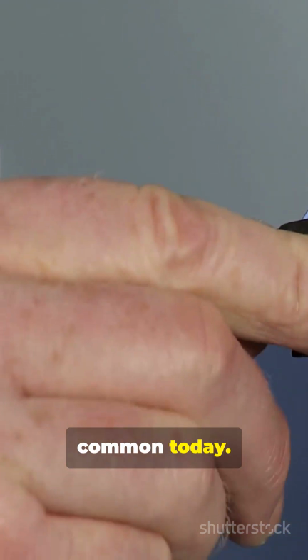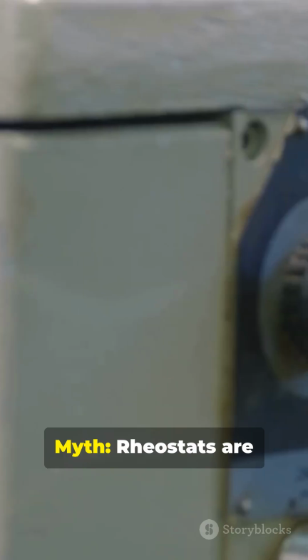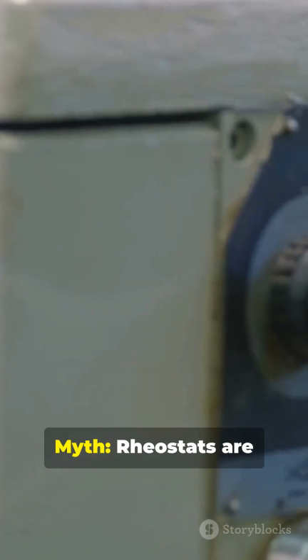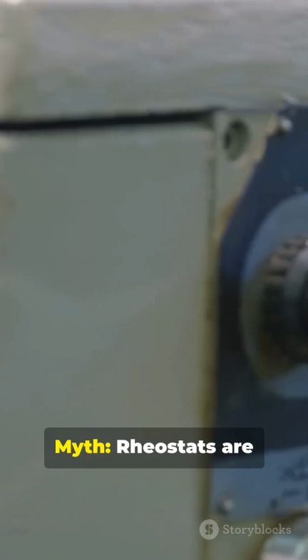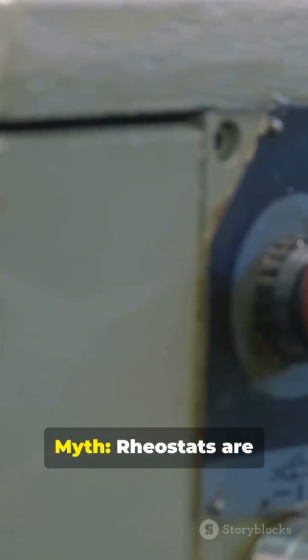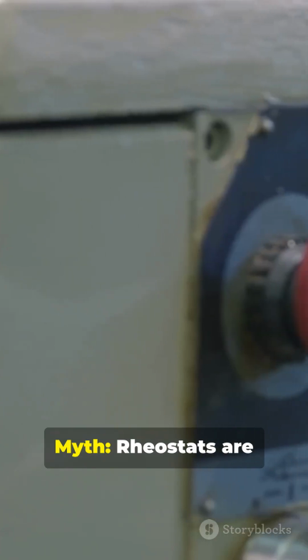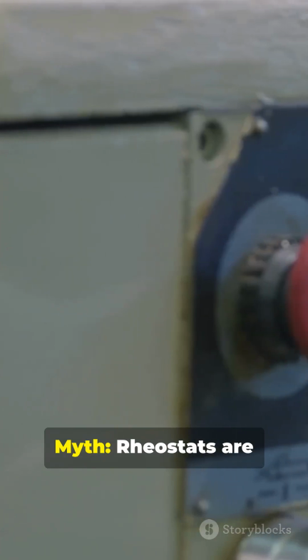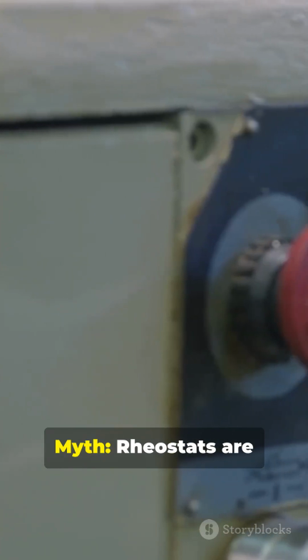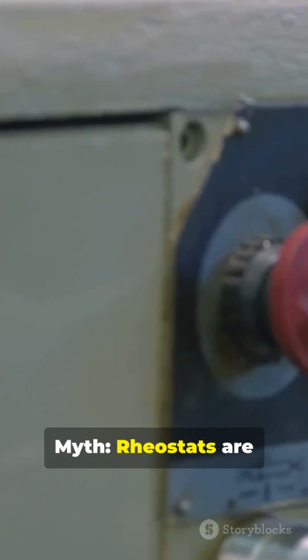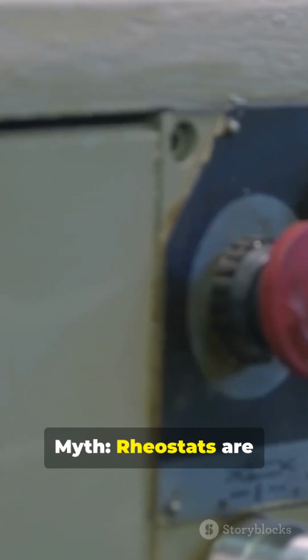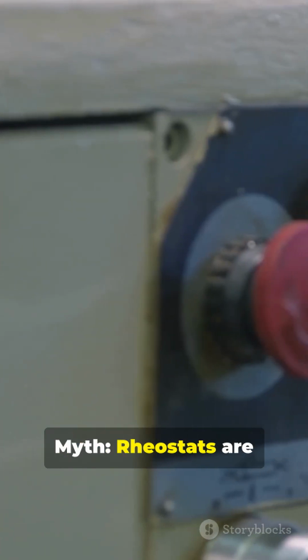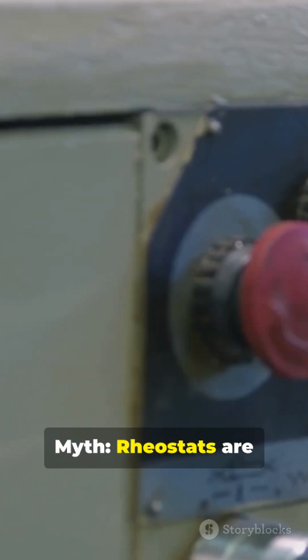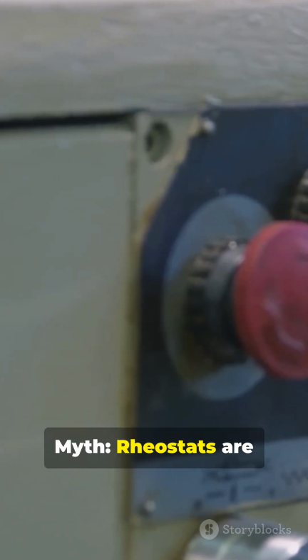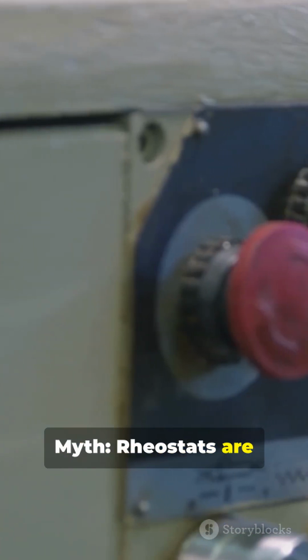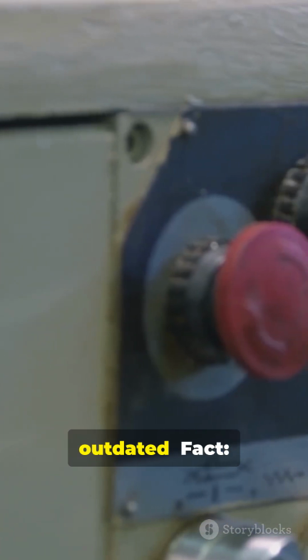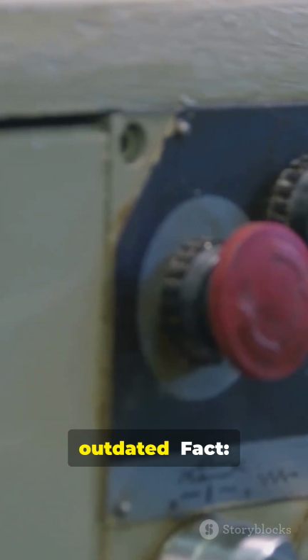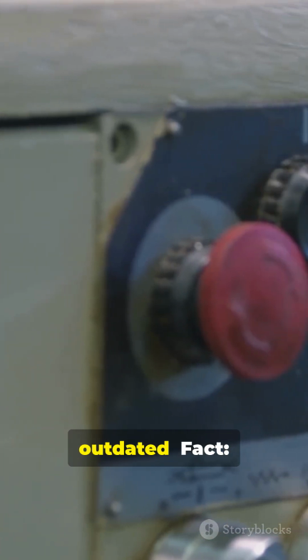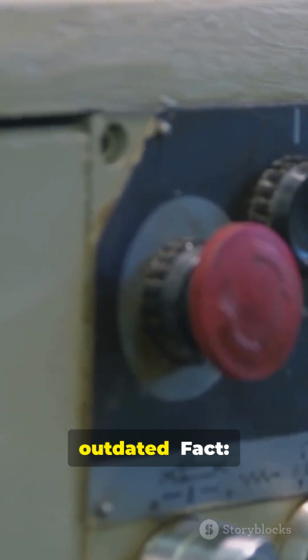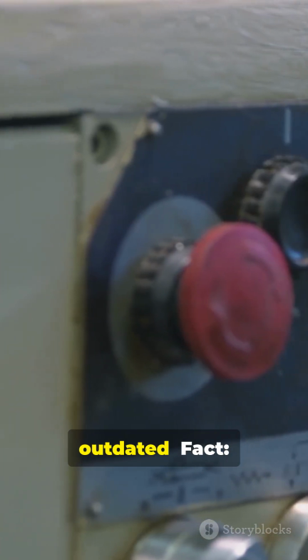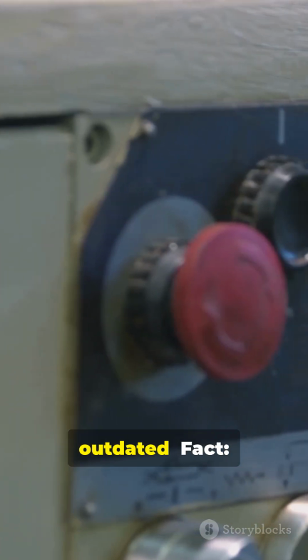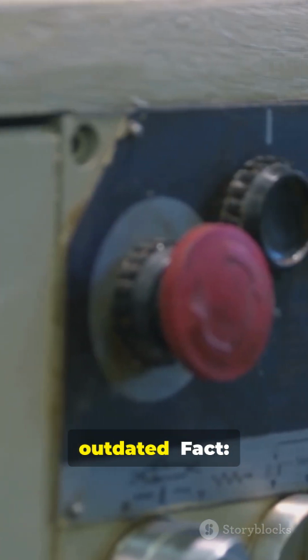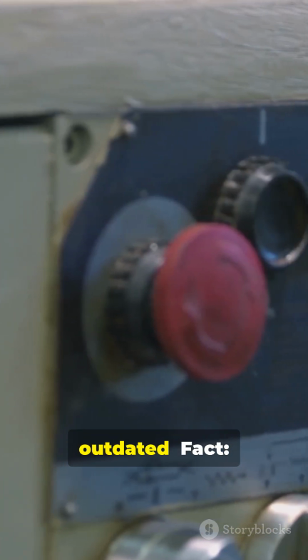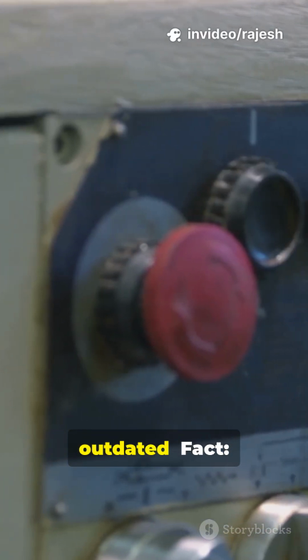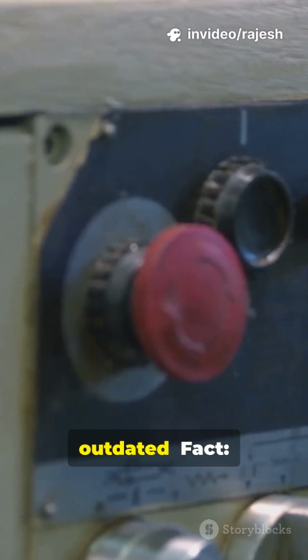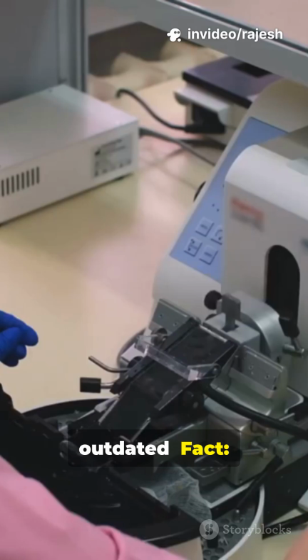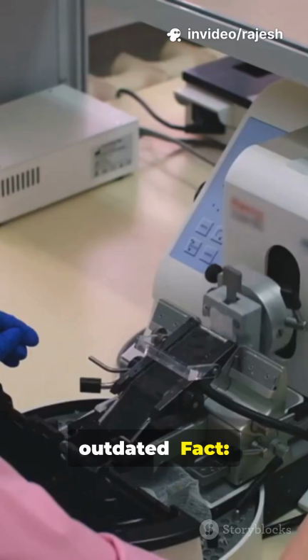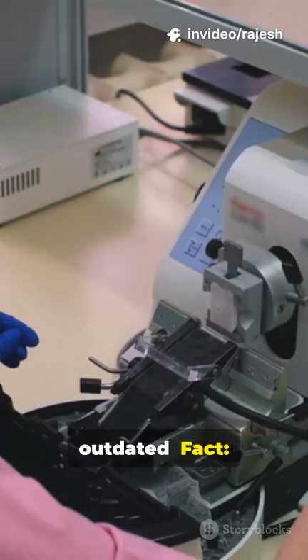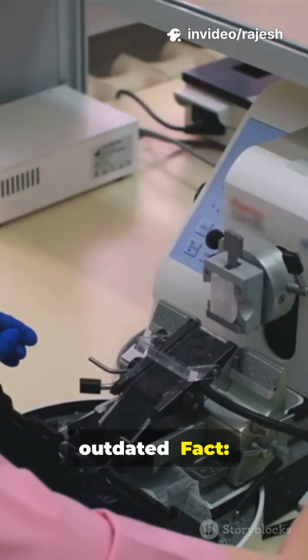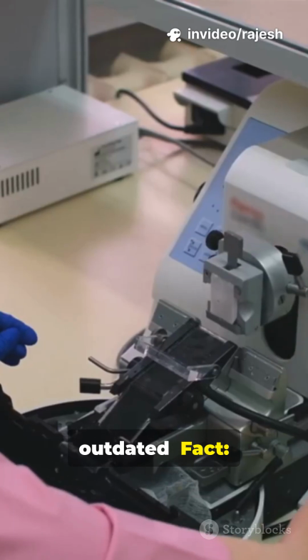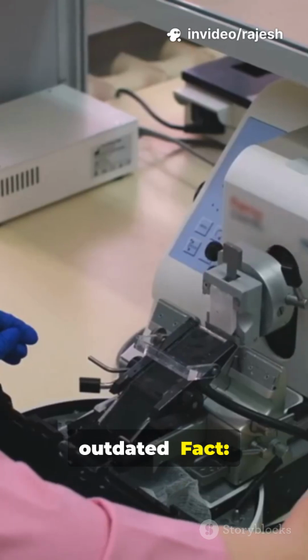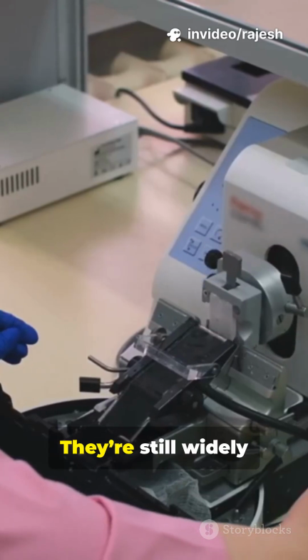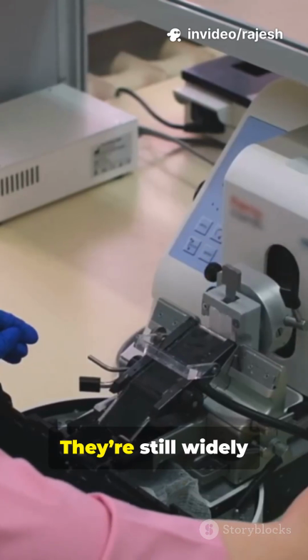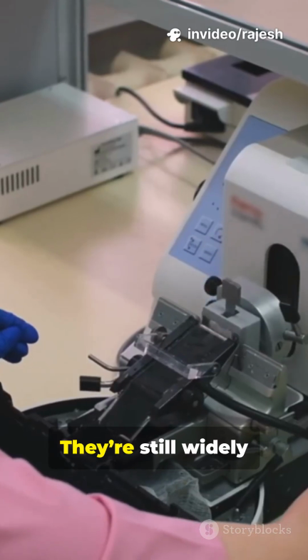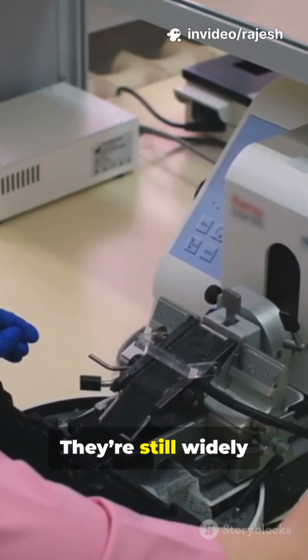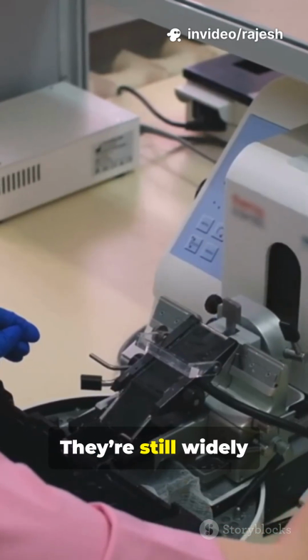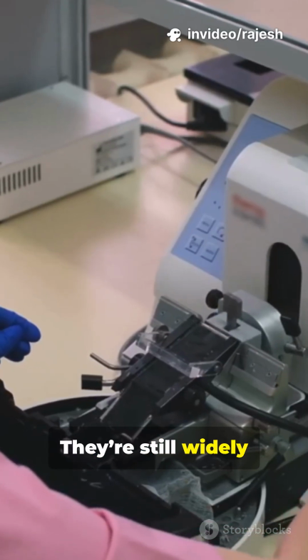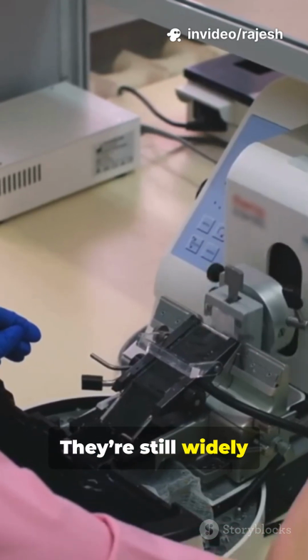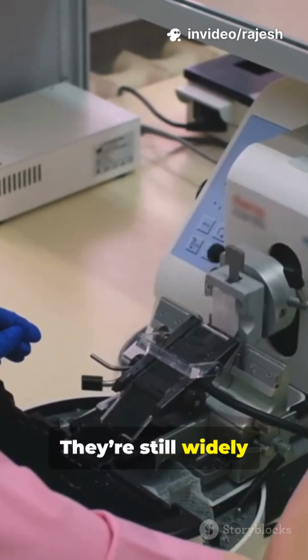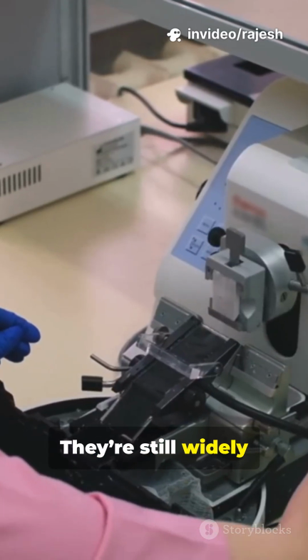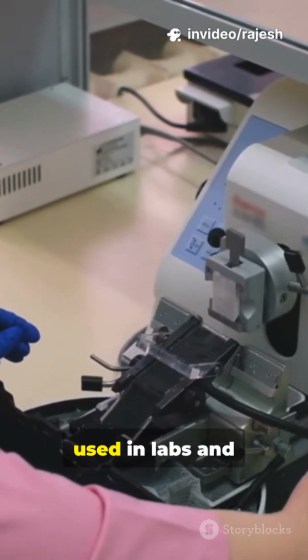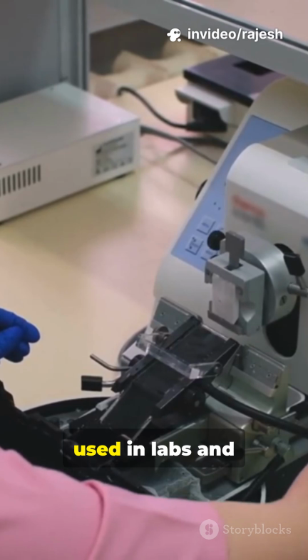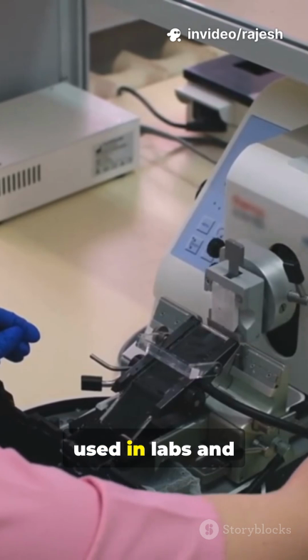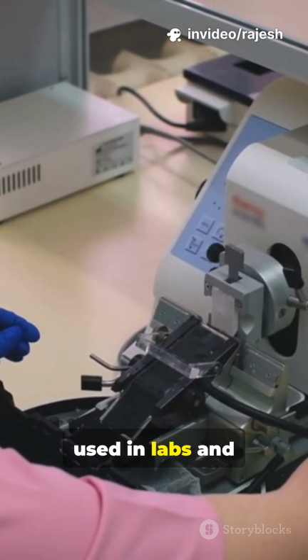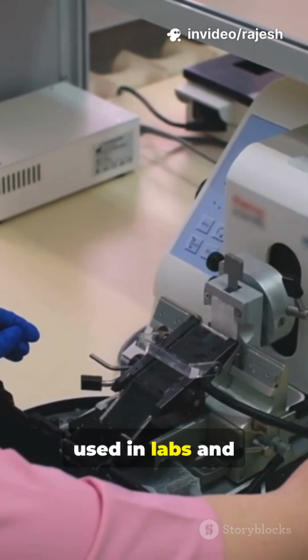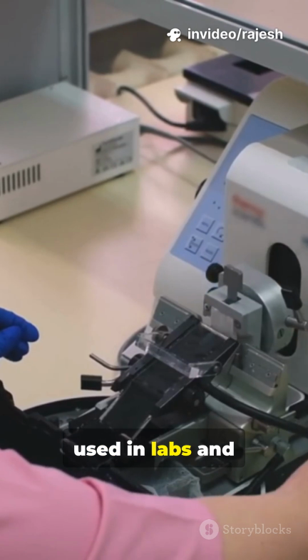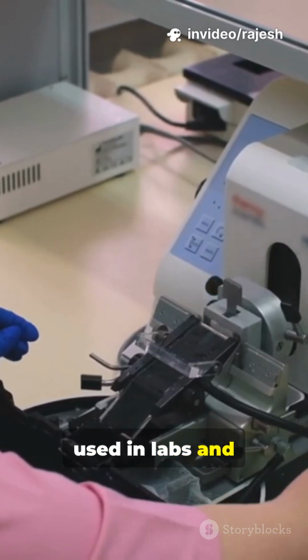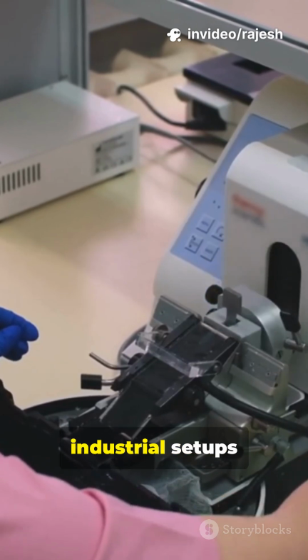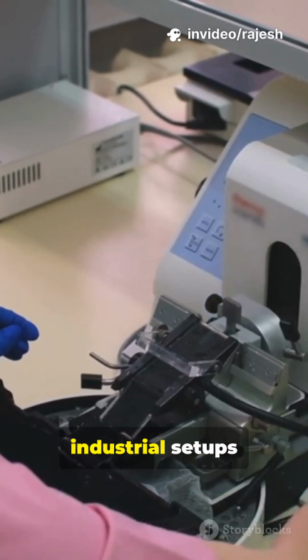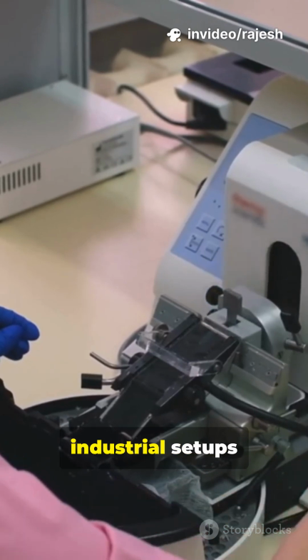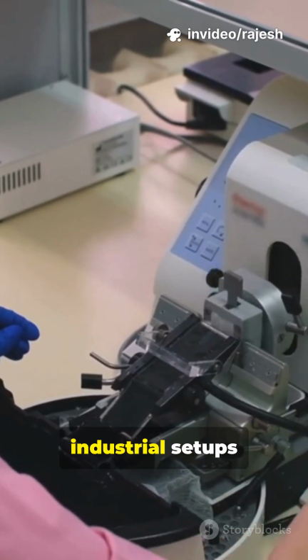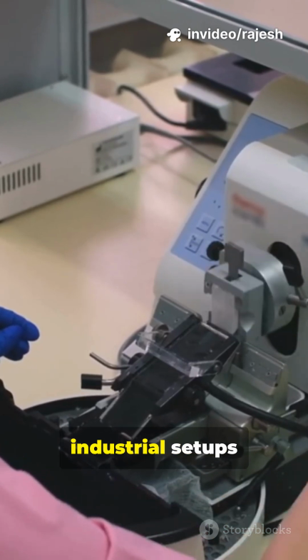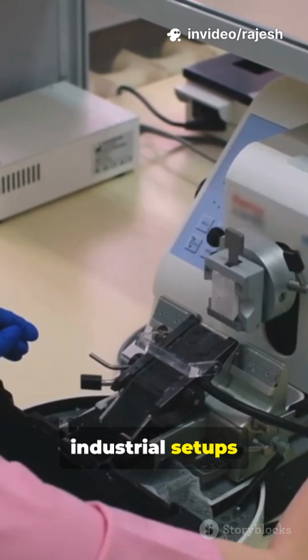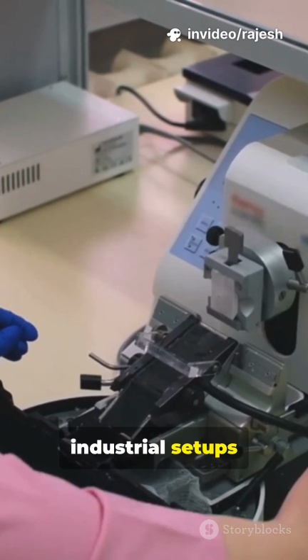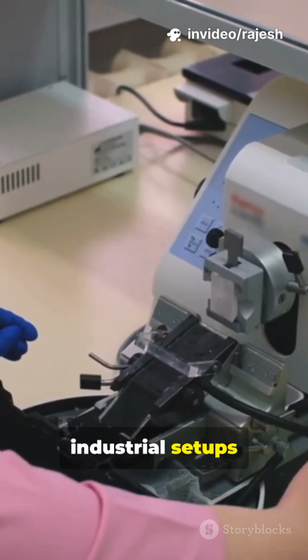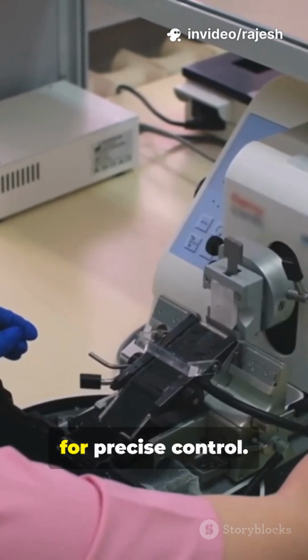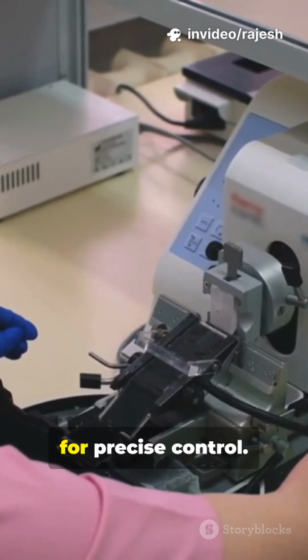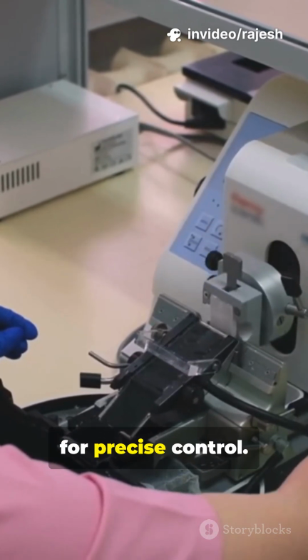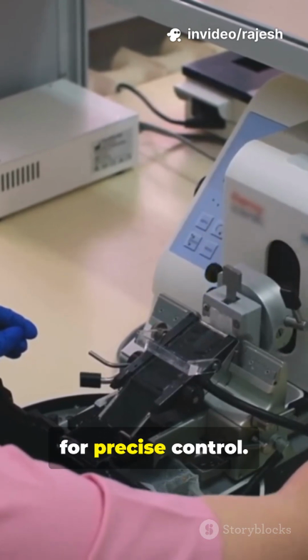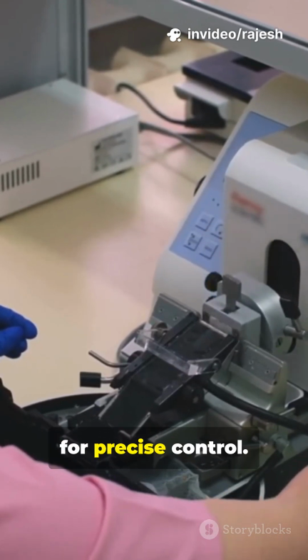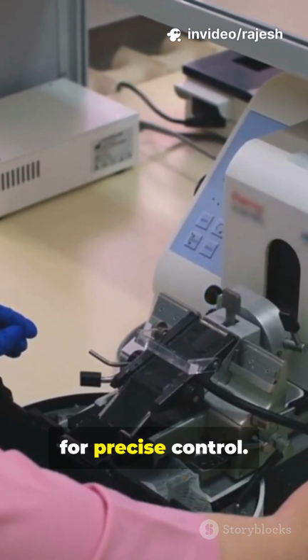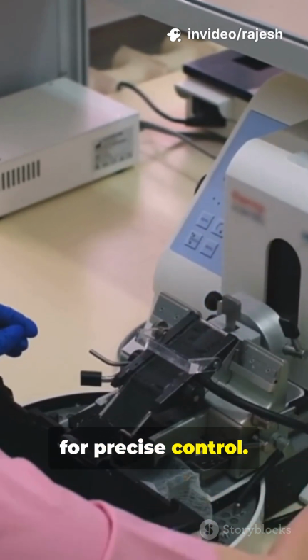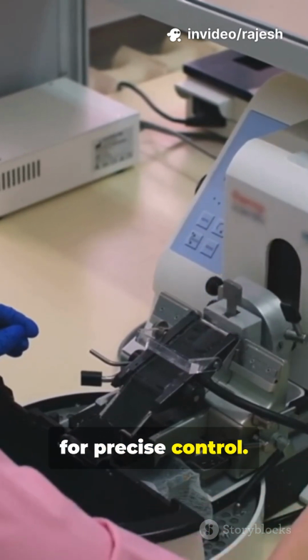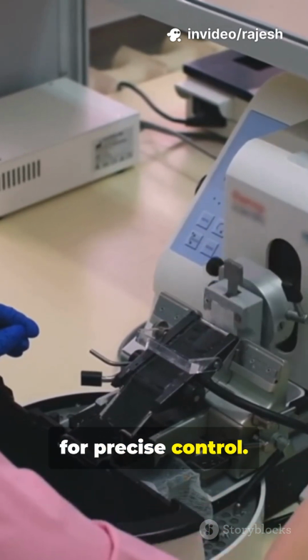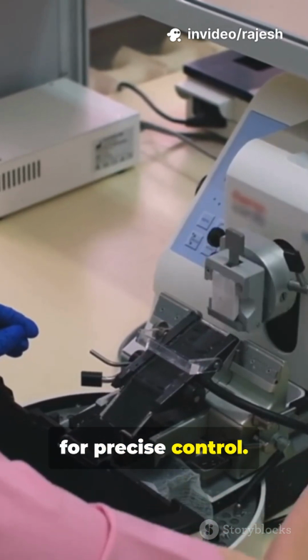Myth: rheostats are outdated. Fact: they're still widely used in labs and industrial setups for precise control.